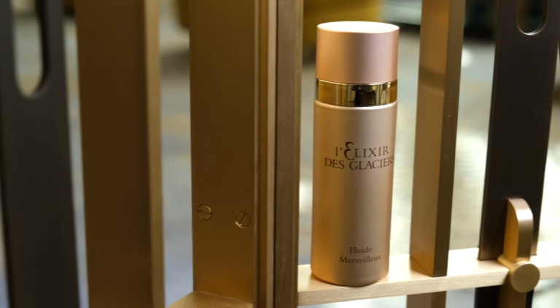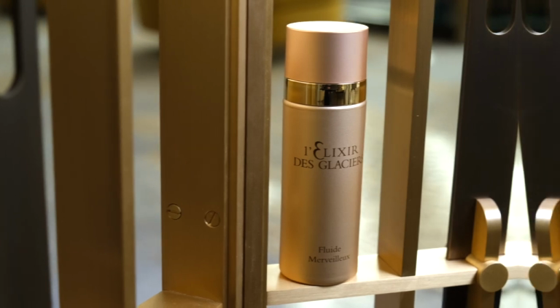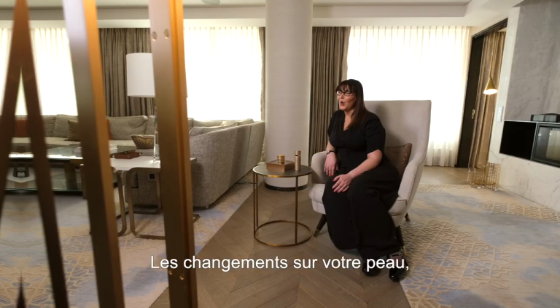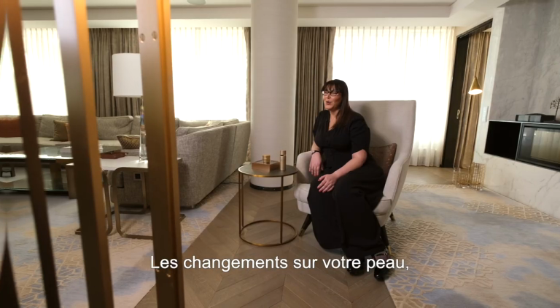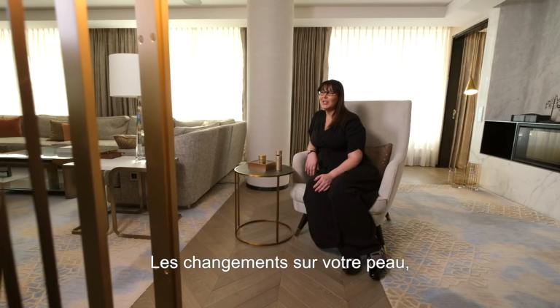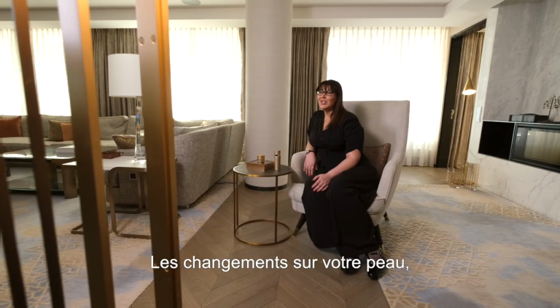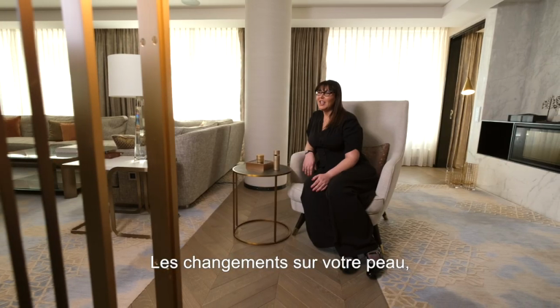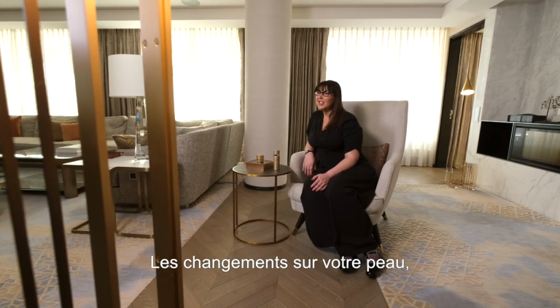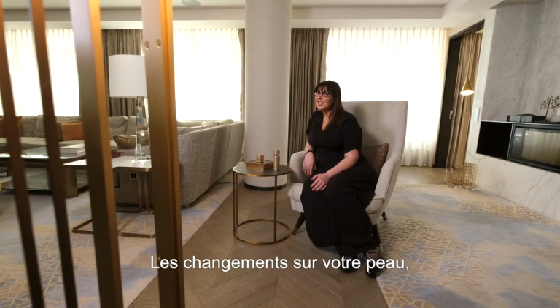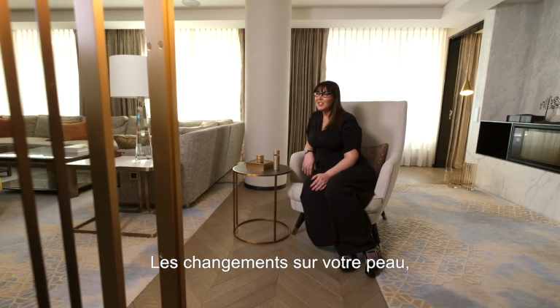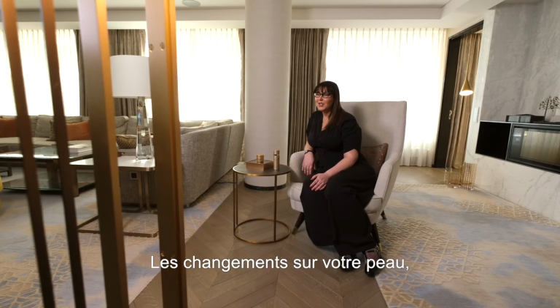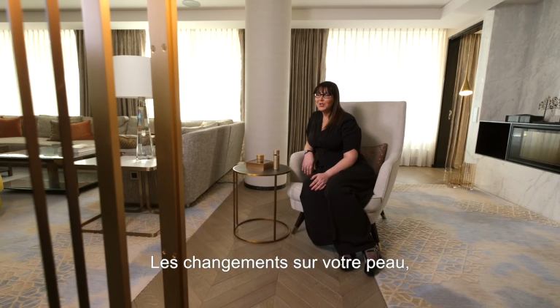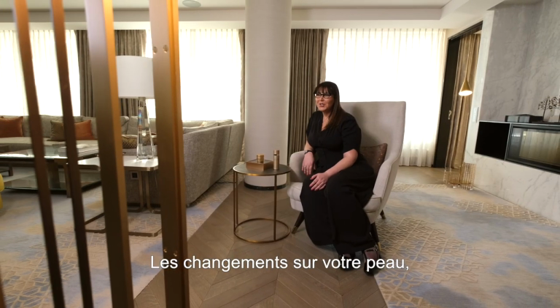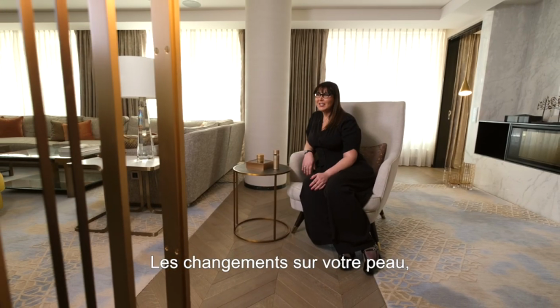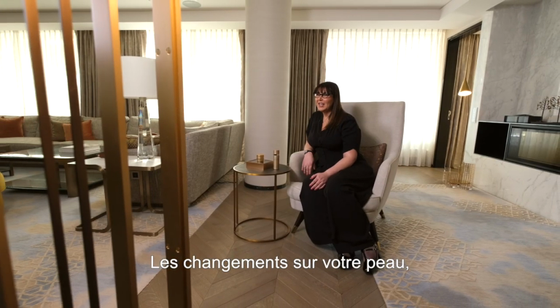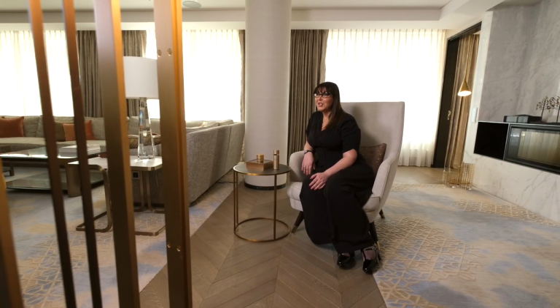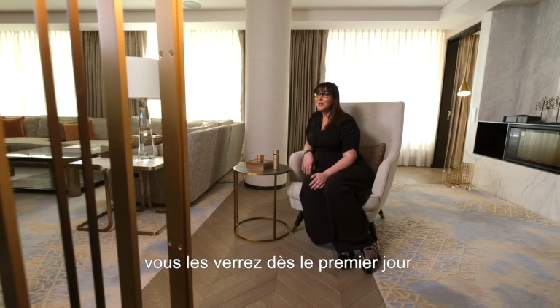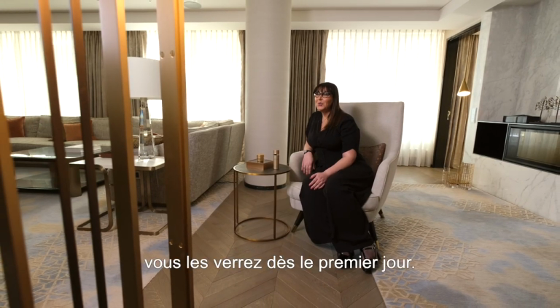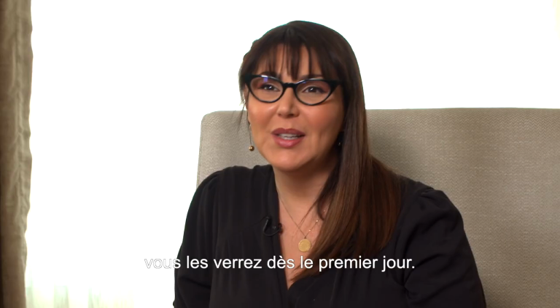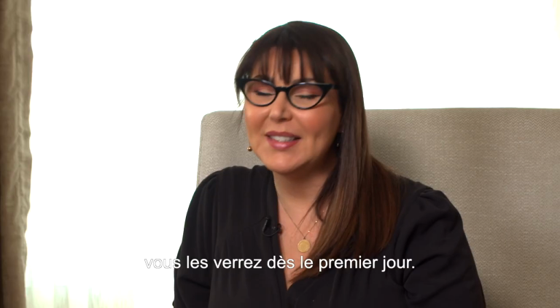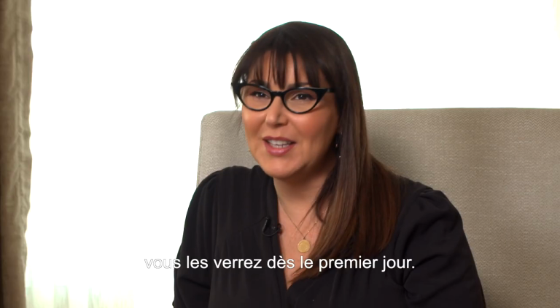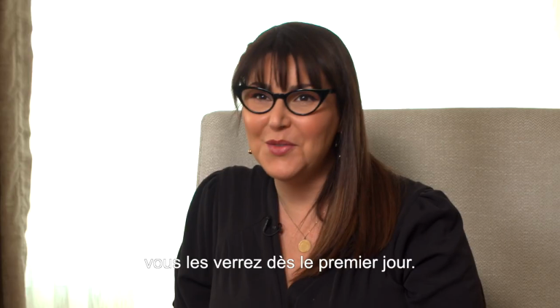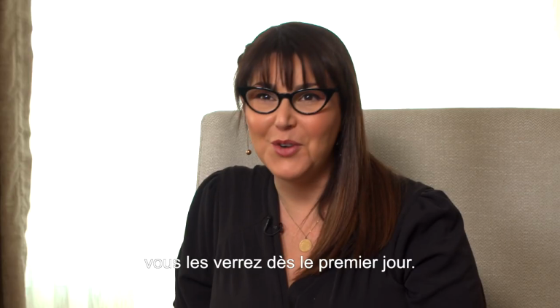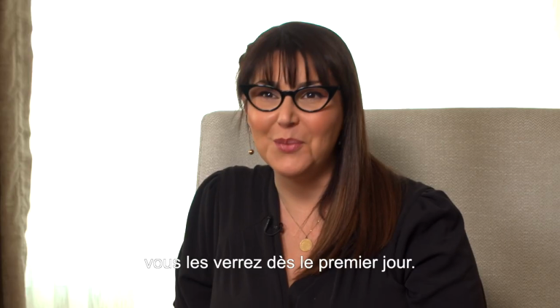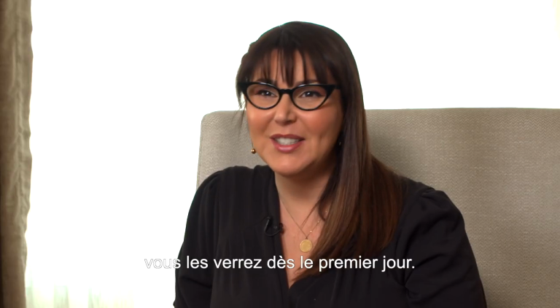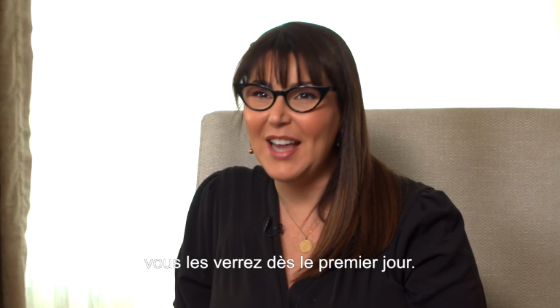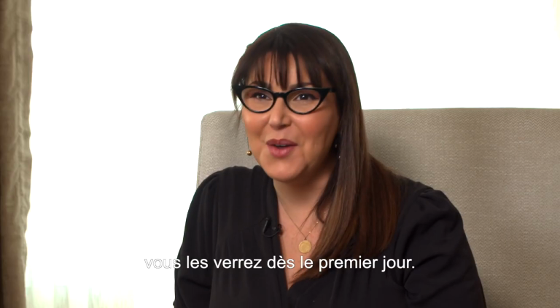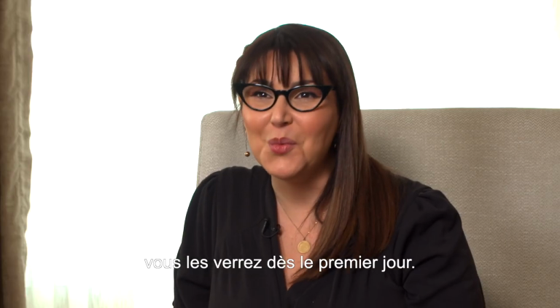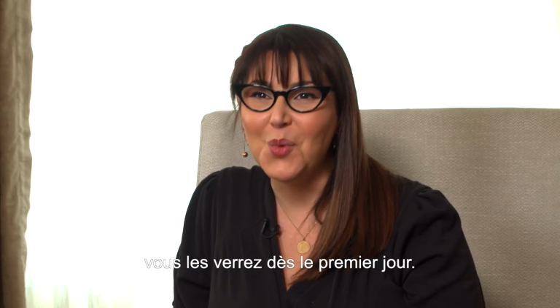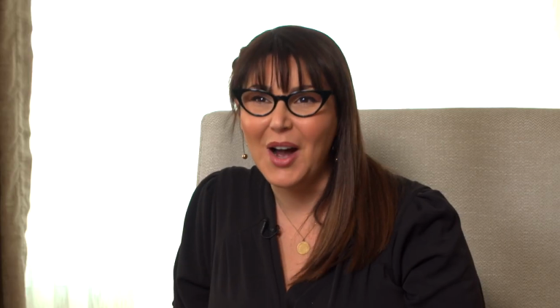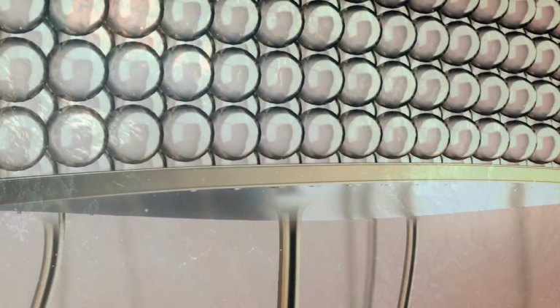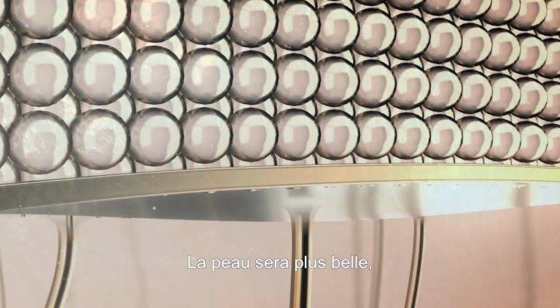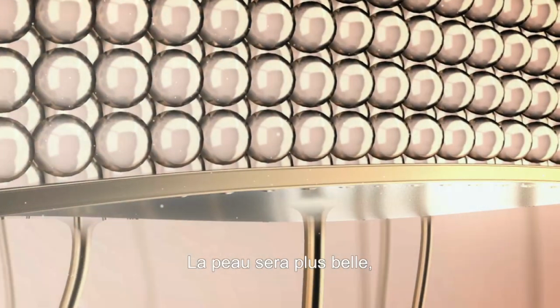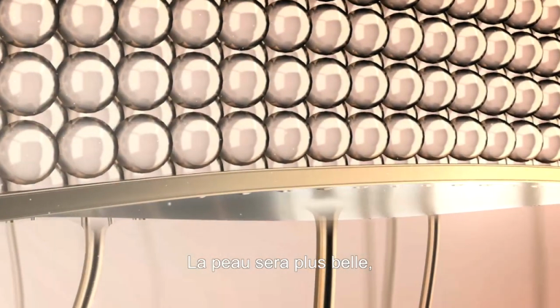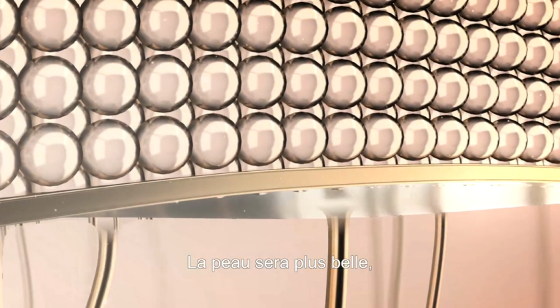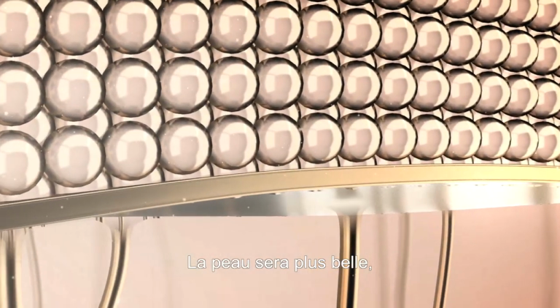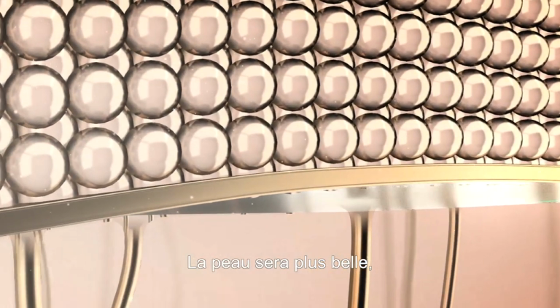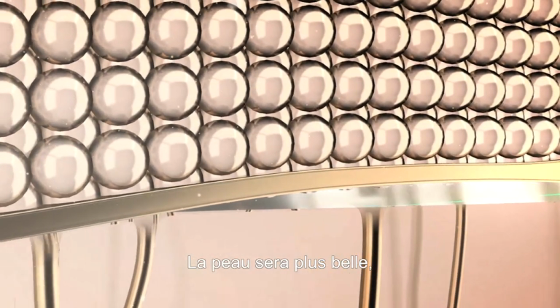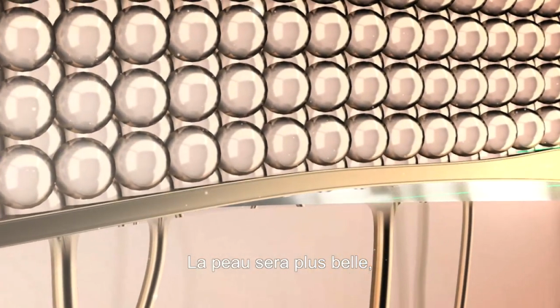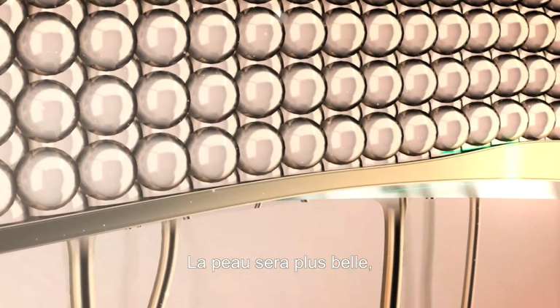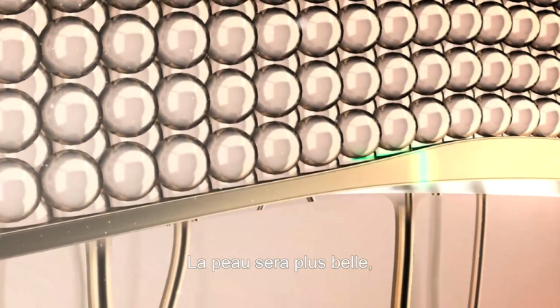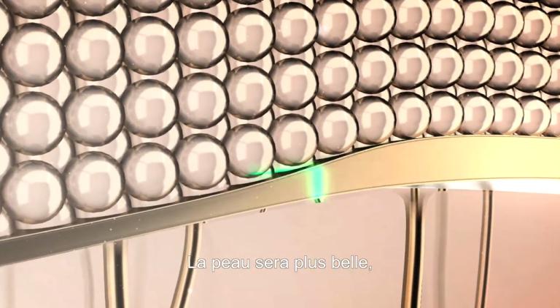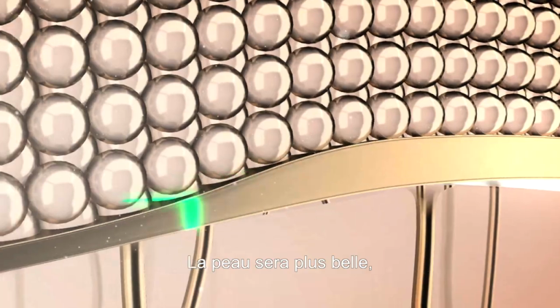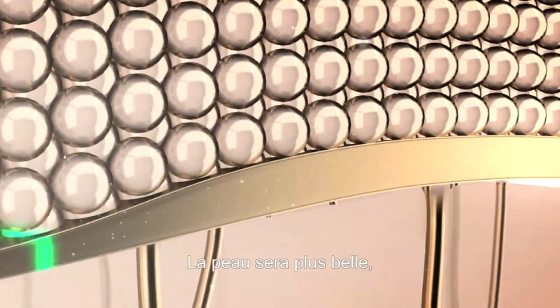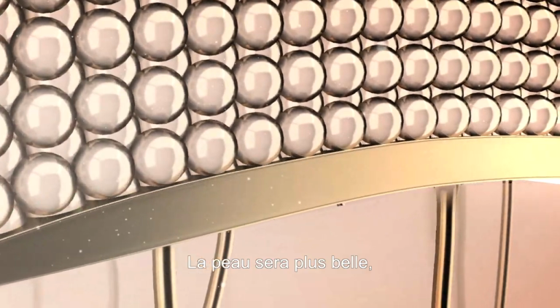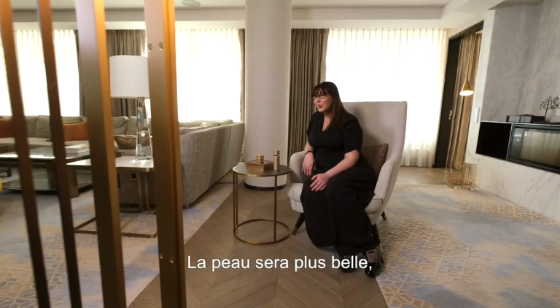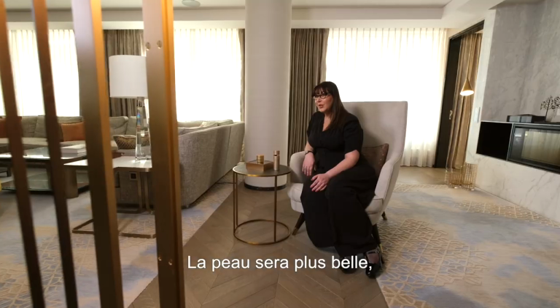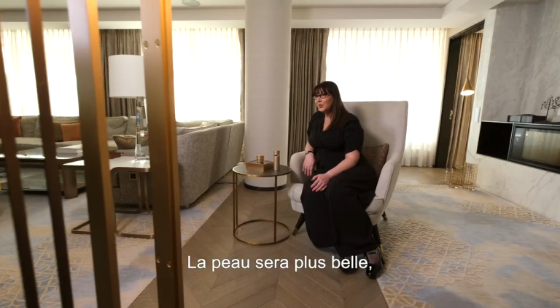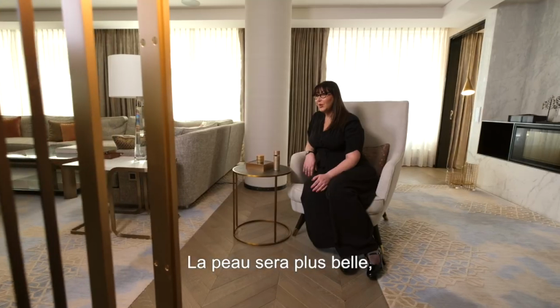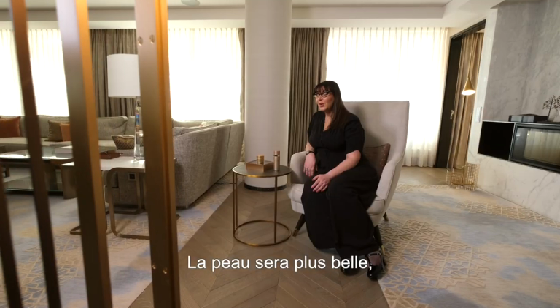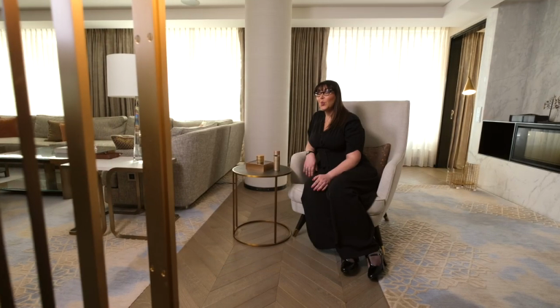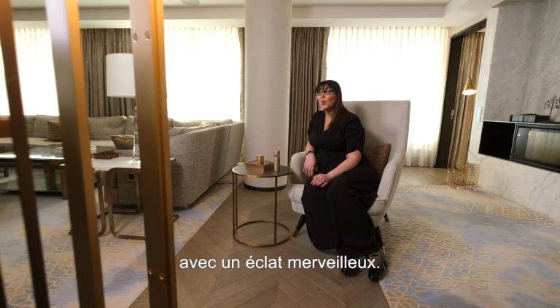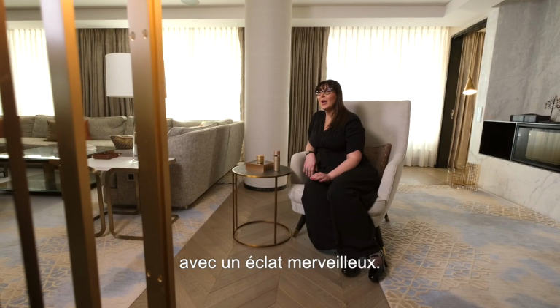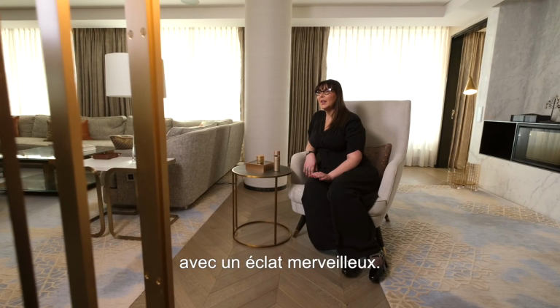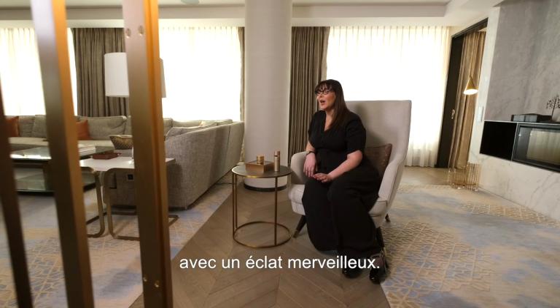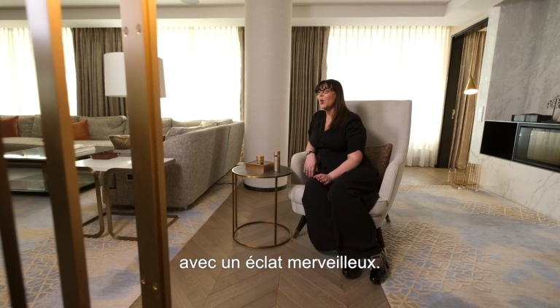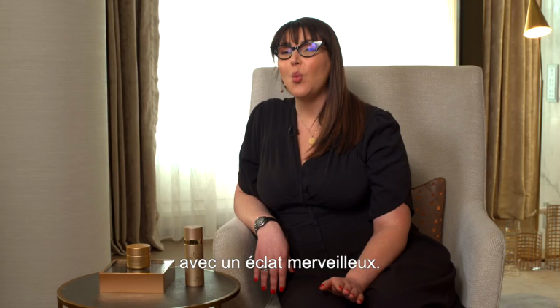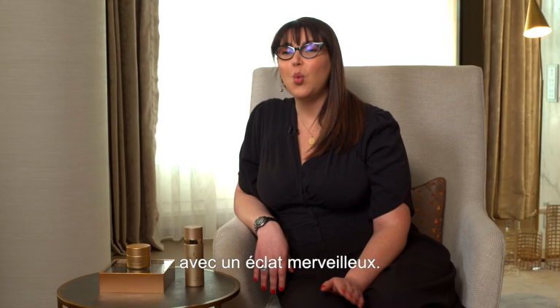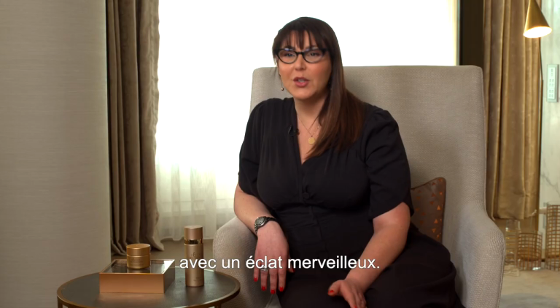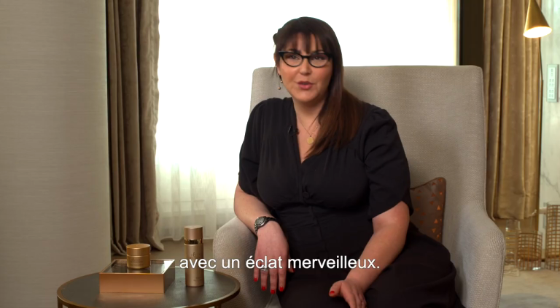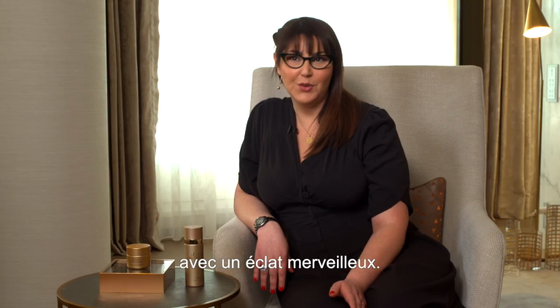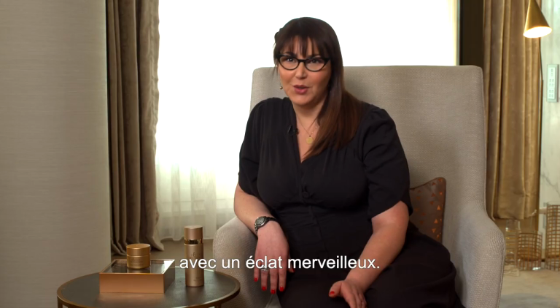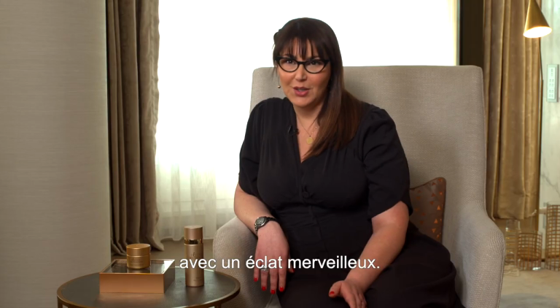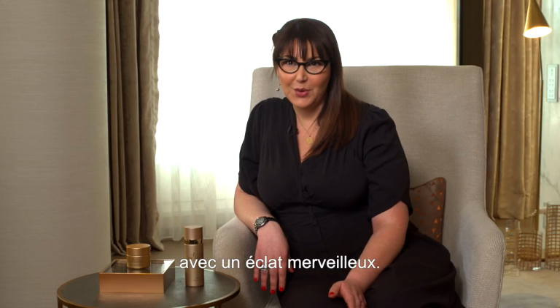The changes on your skin you will see from day one. The skin will be more beautiful with a wonderful glow.